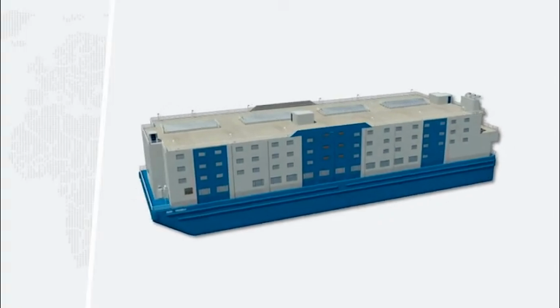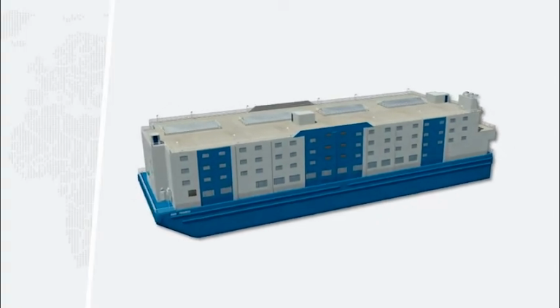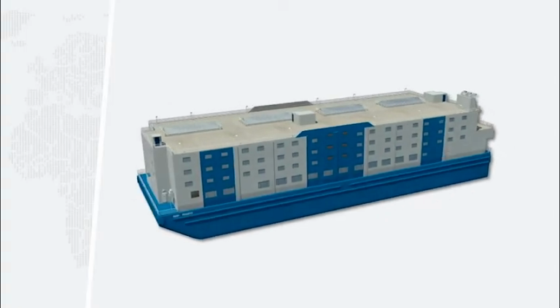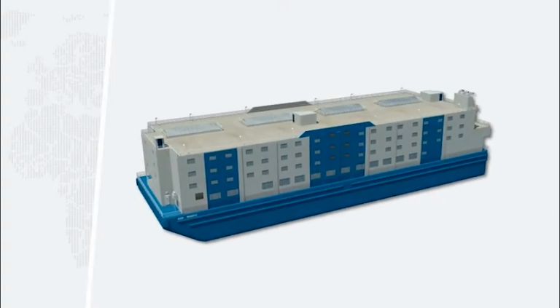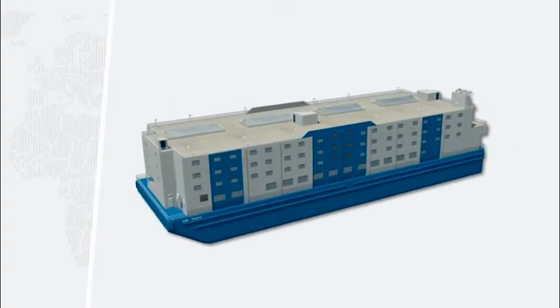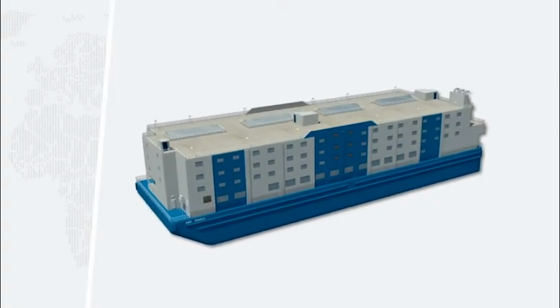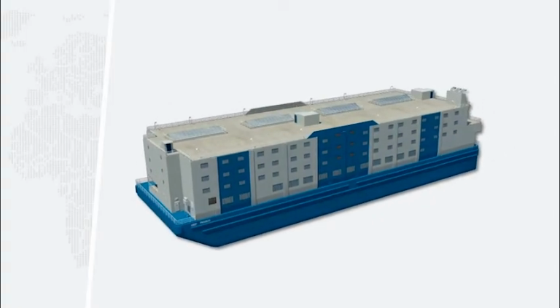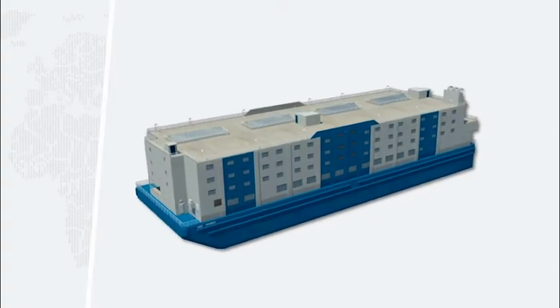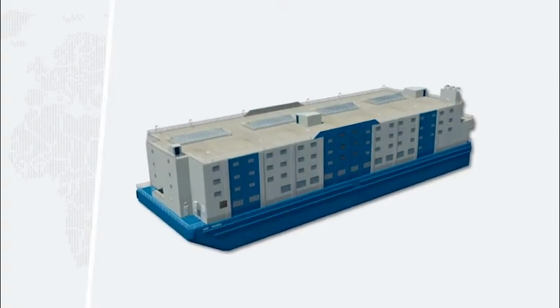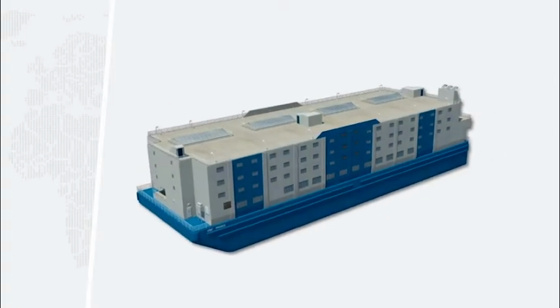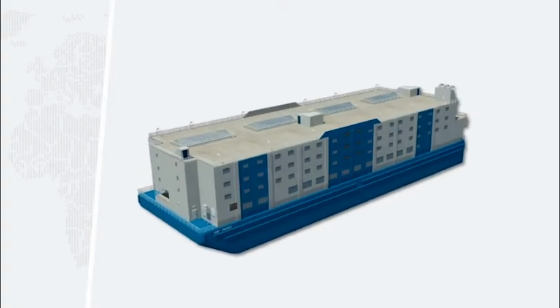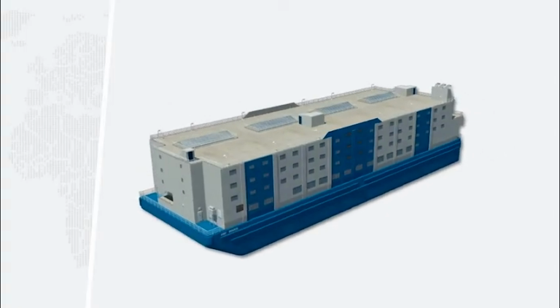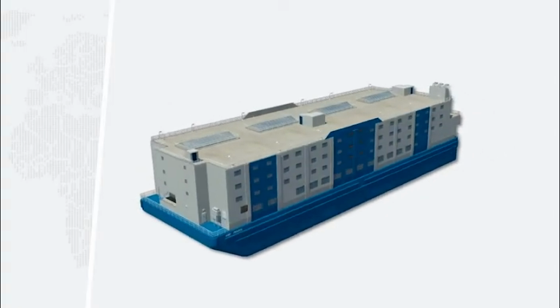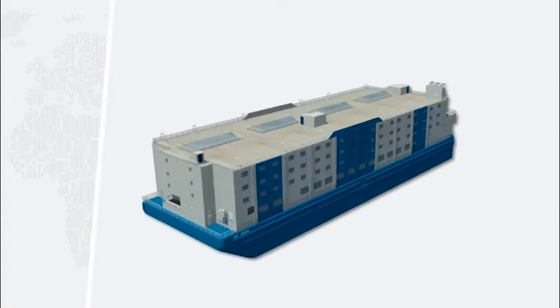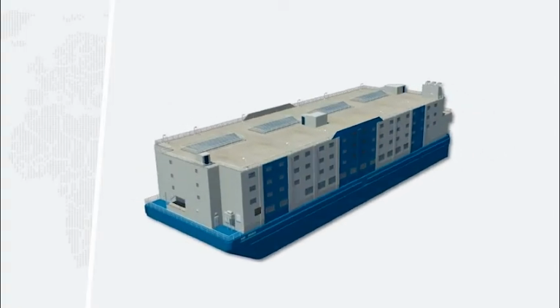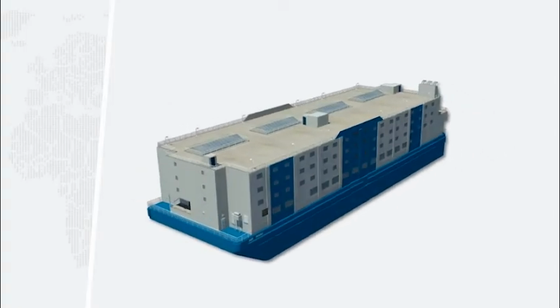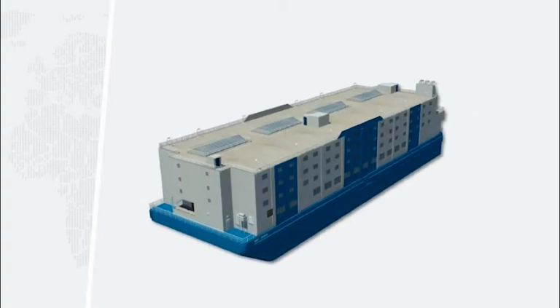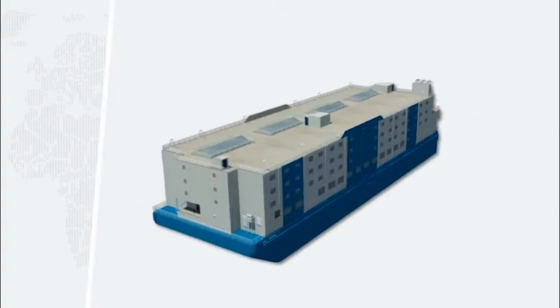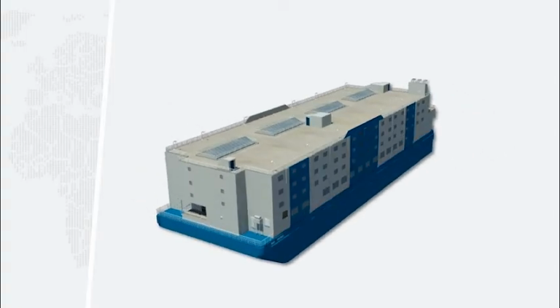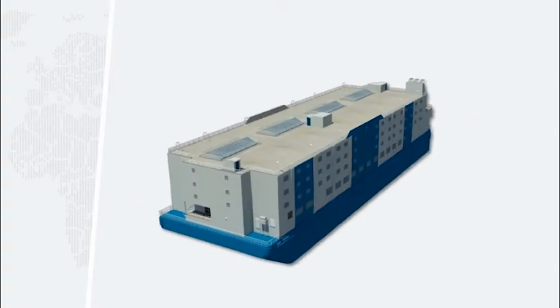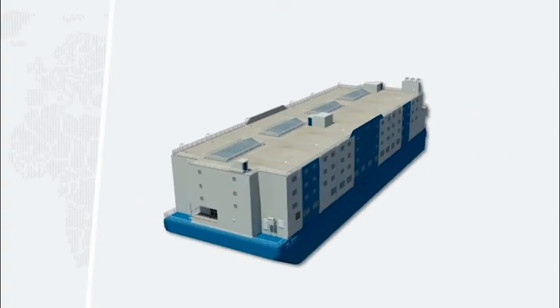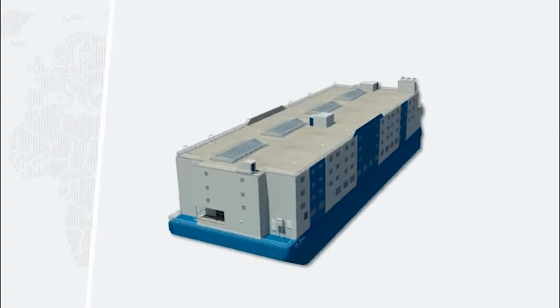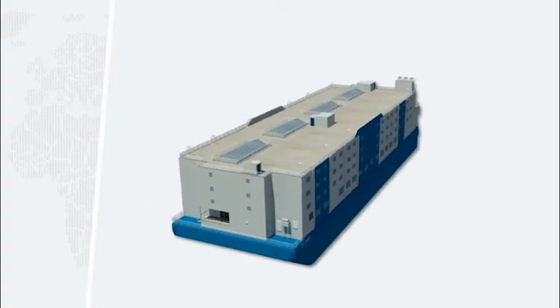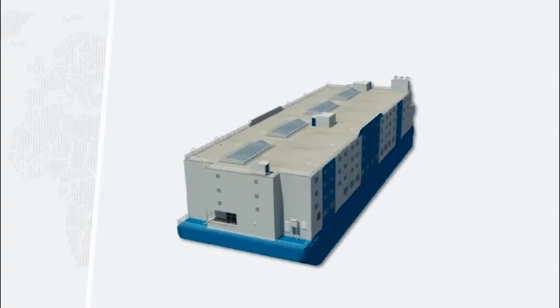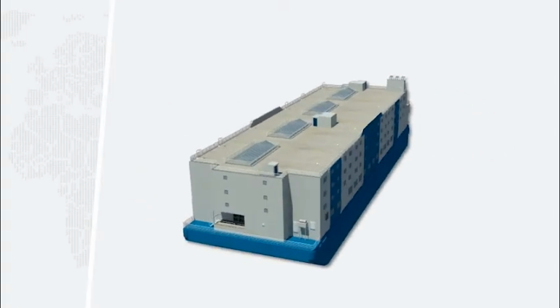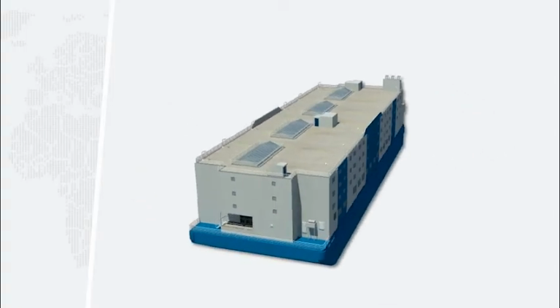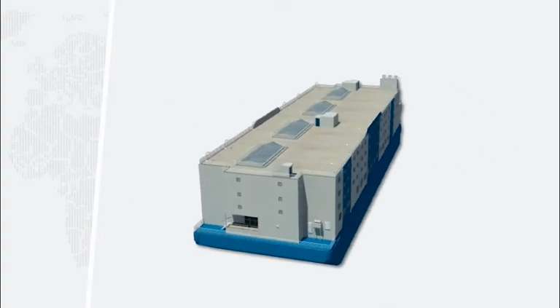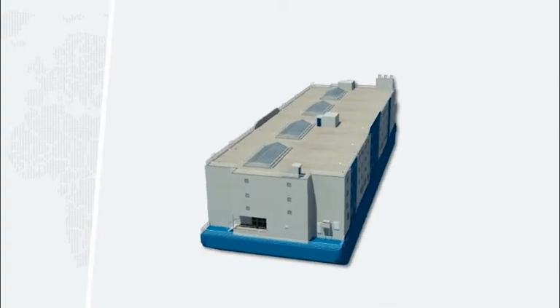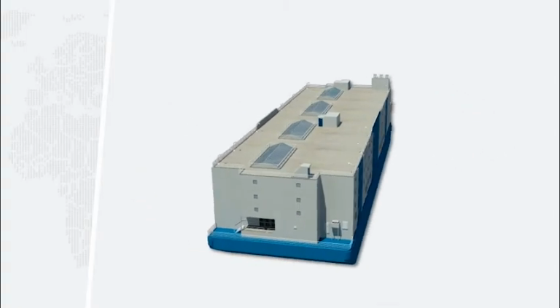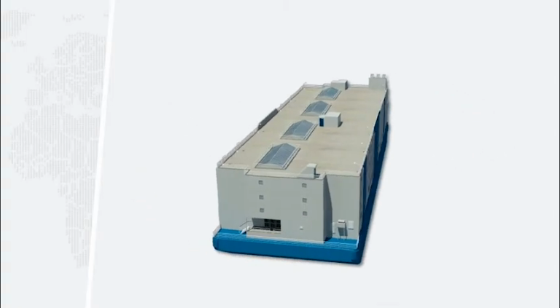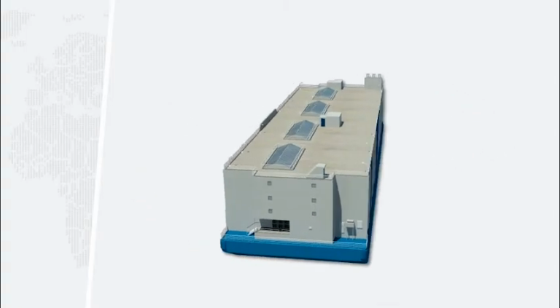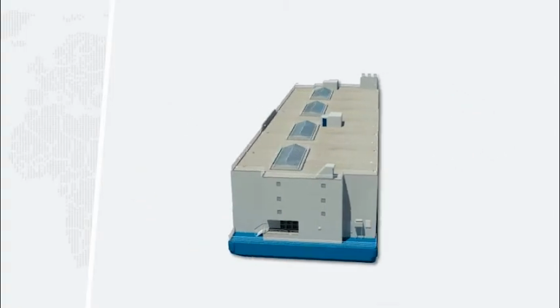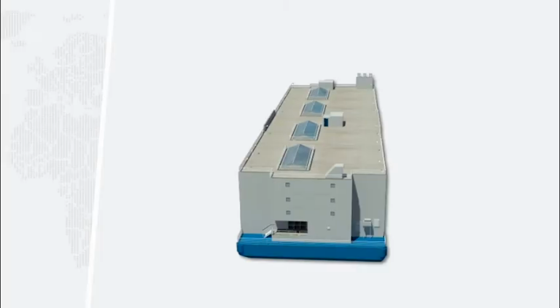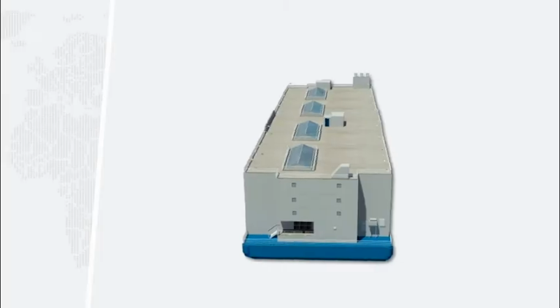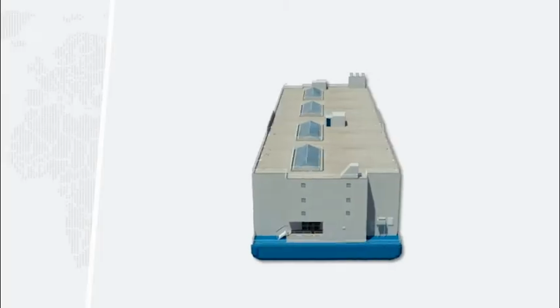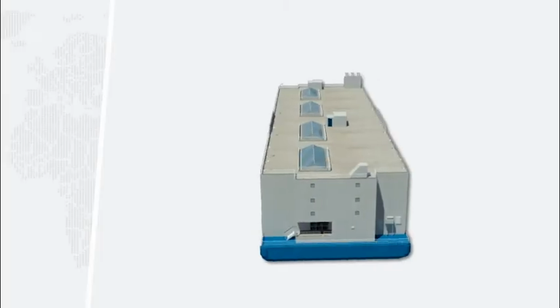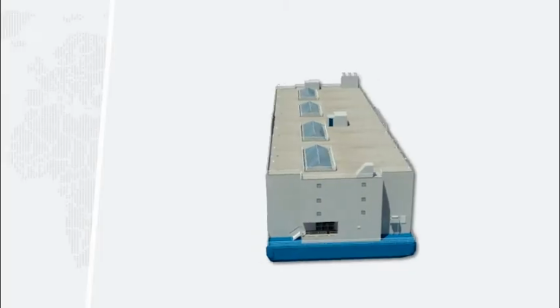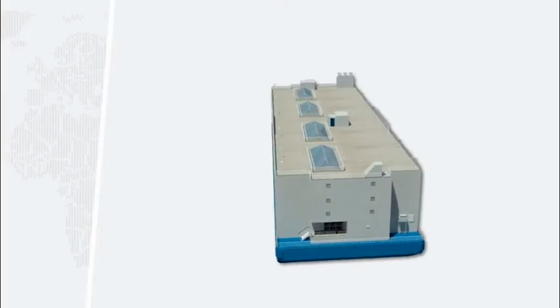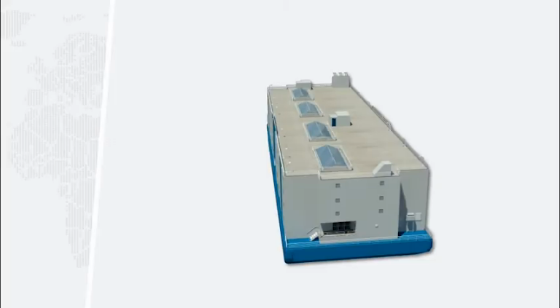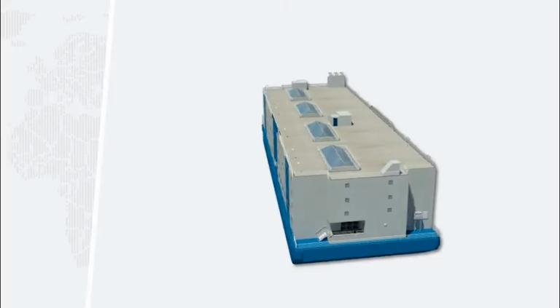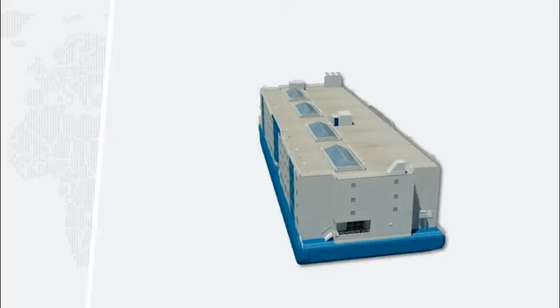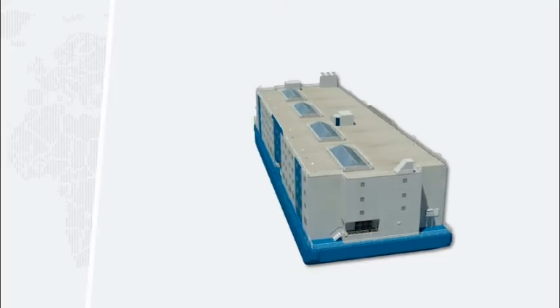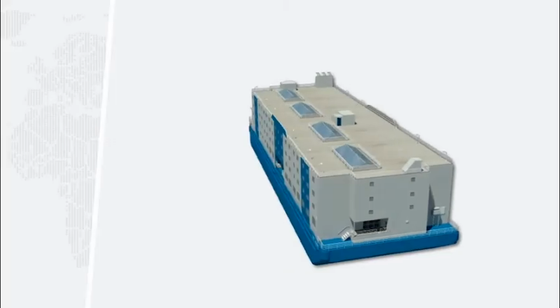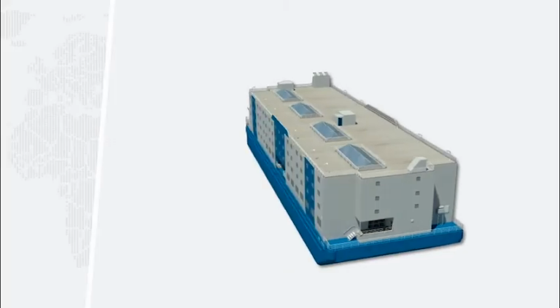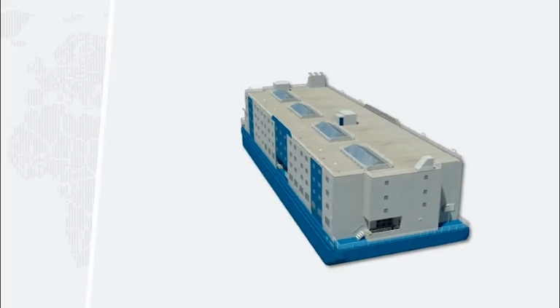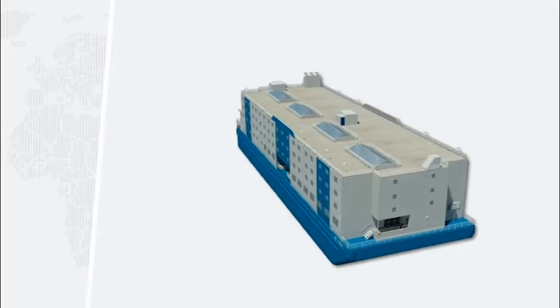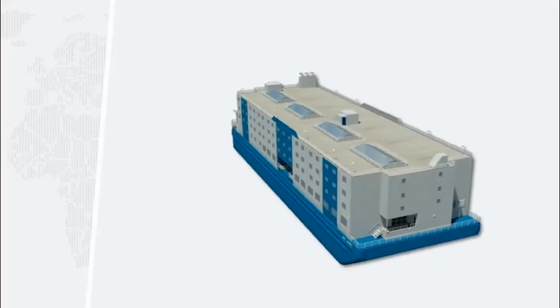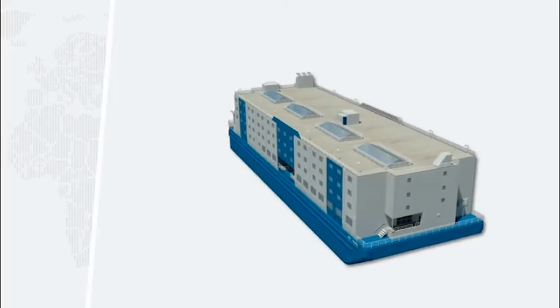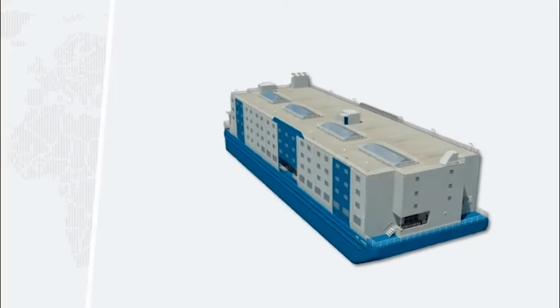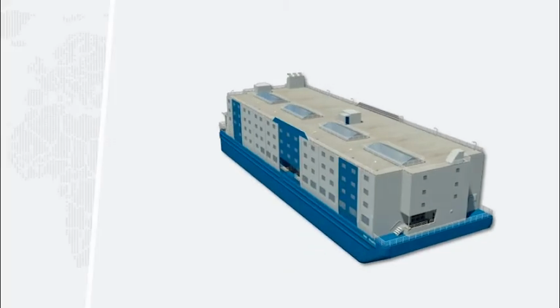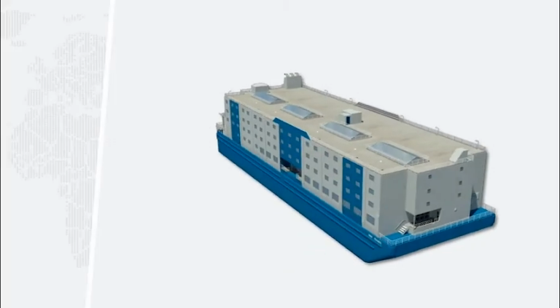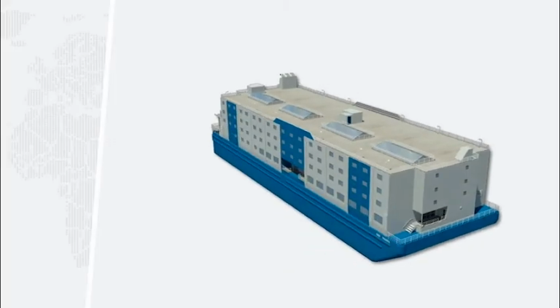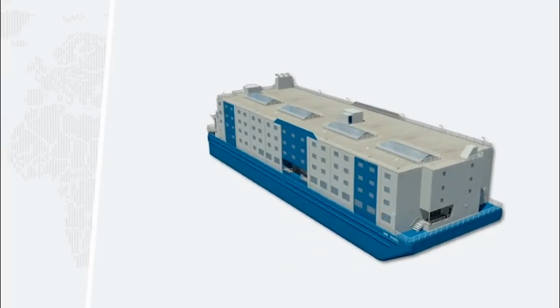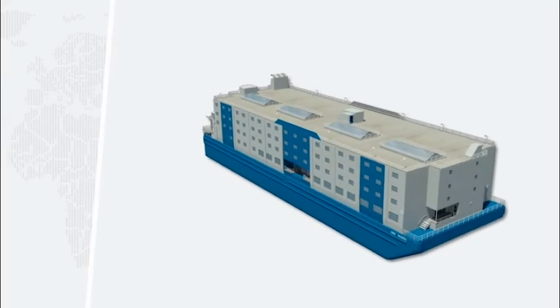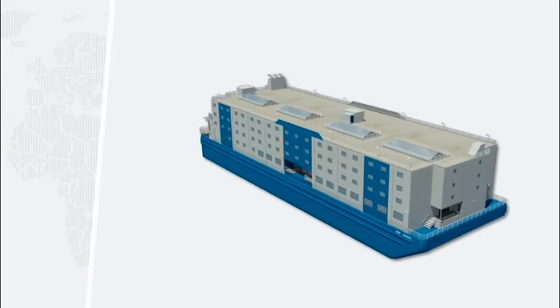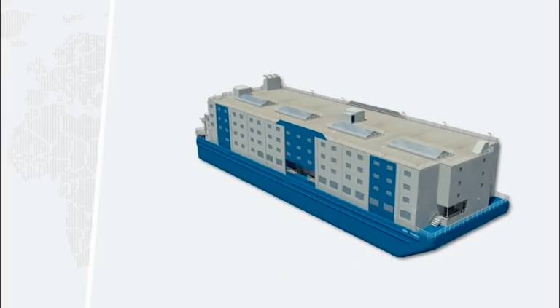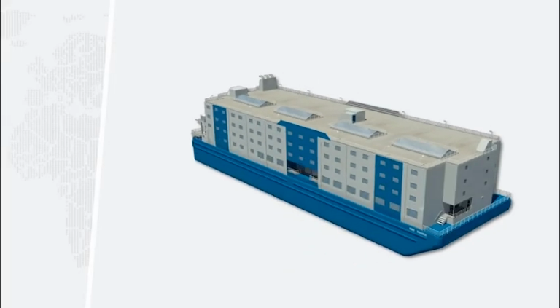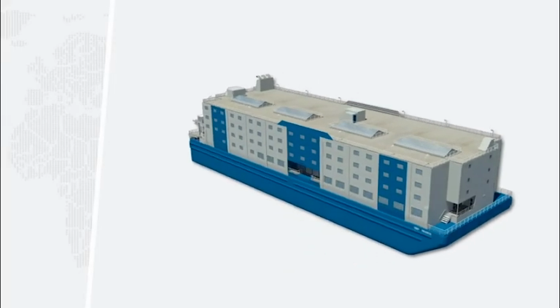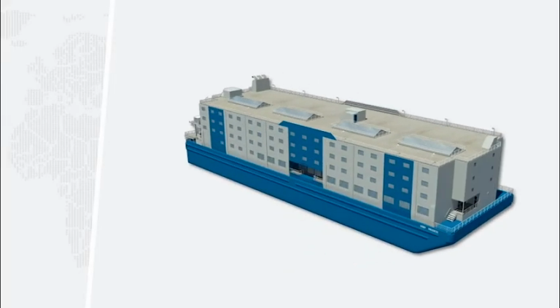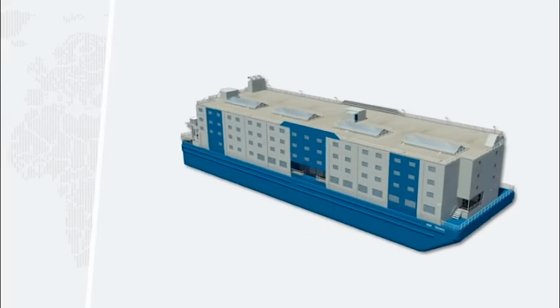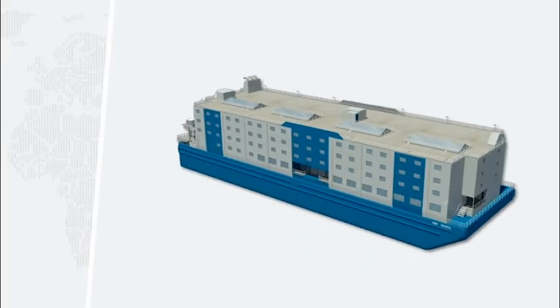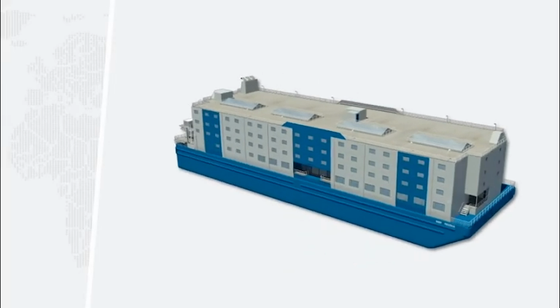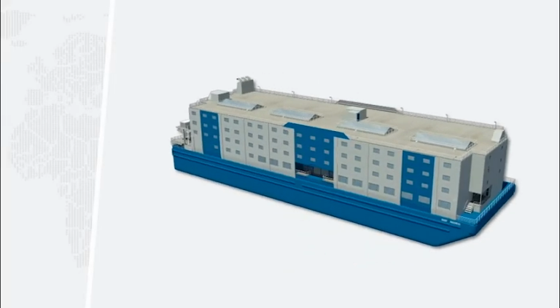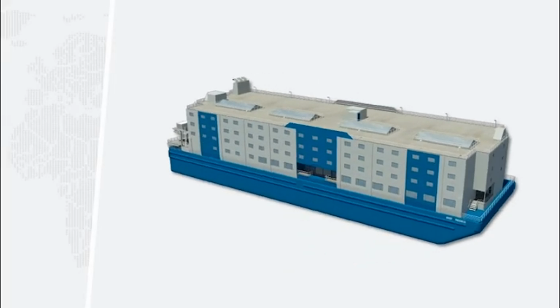Bibby Progress offers a completely unique approach to accommodating your workforce and can be tailored to meet your requirements.